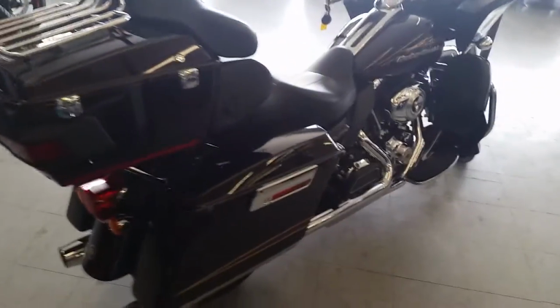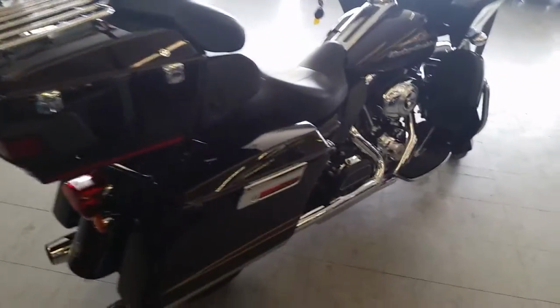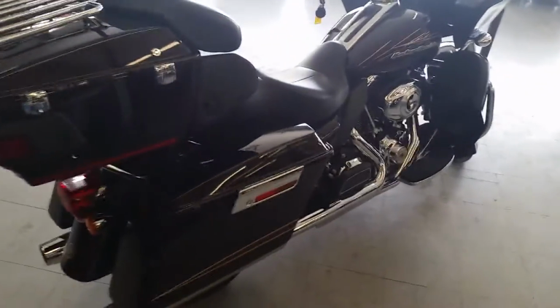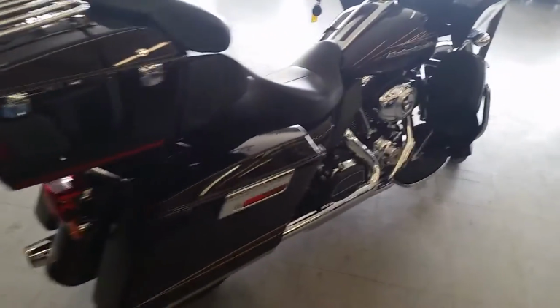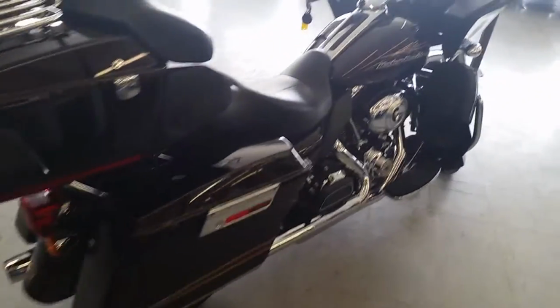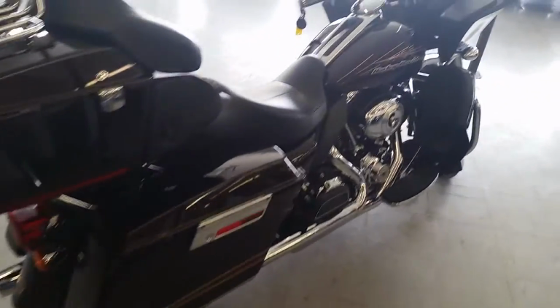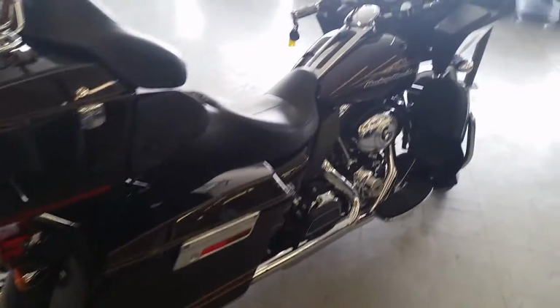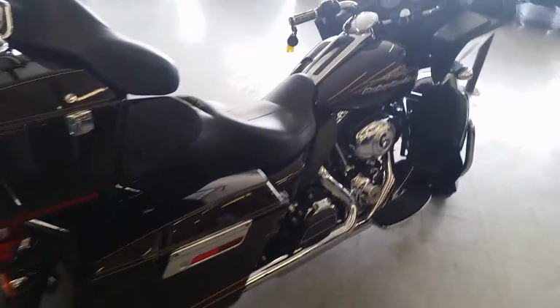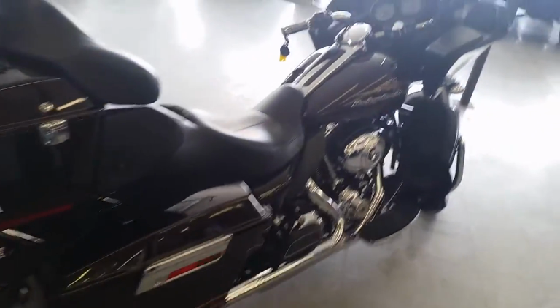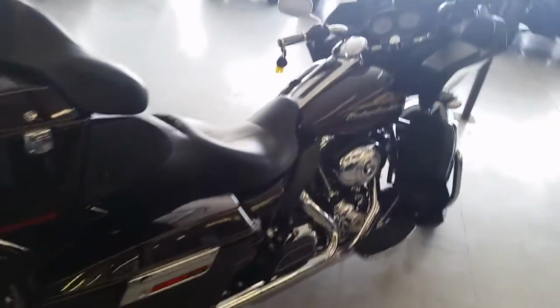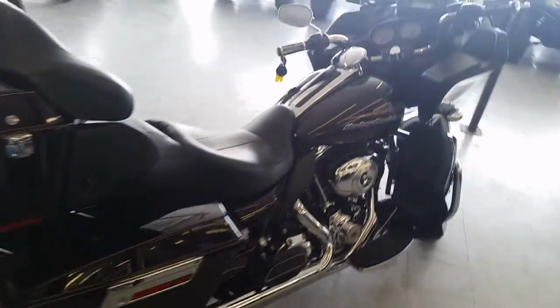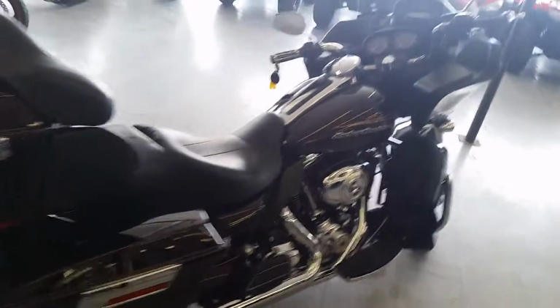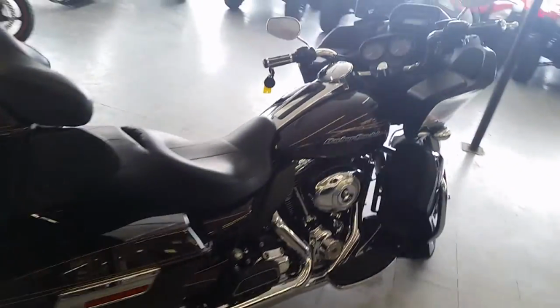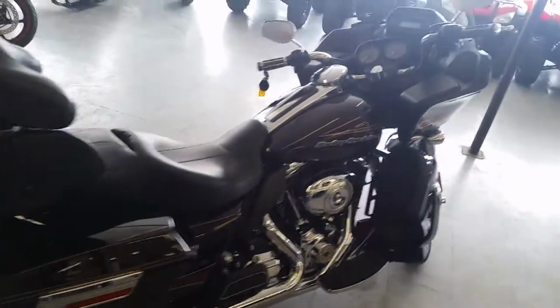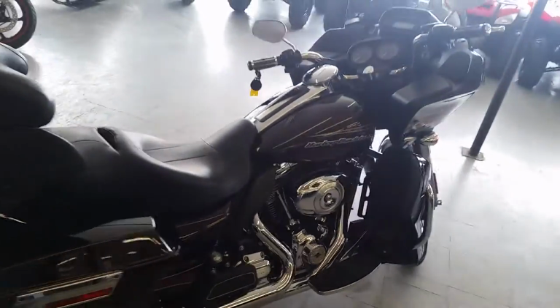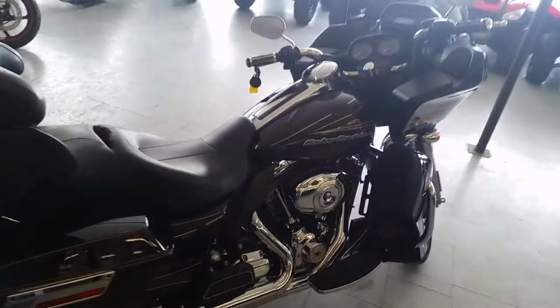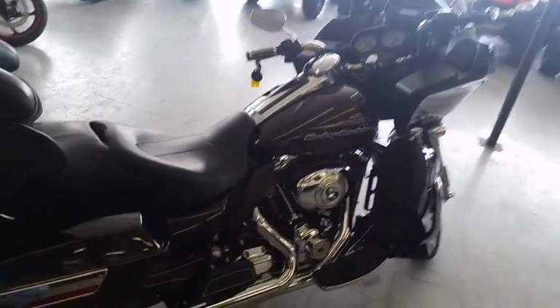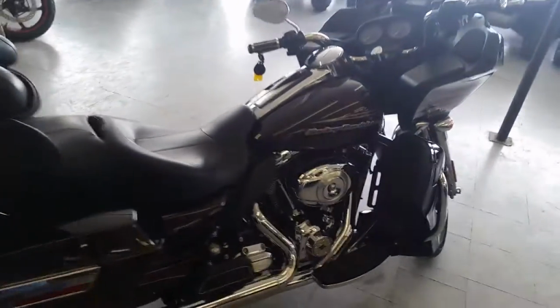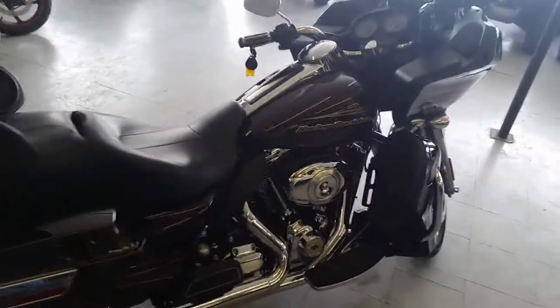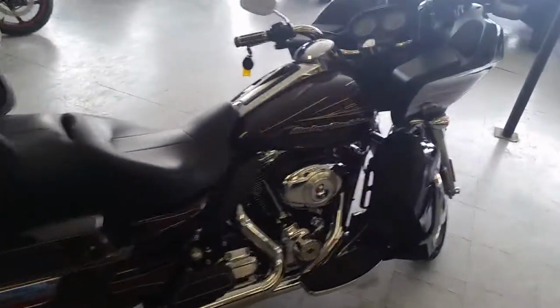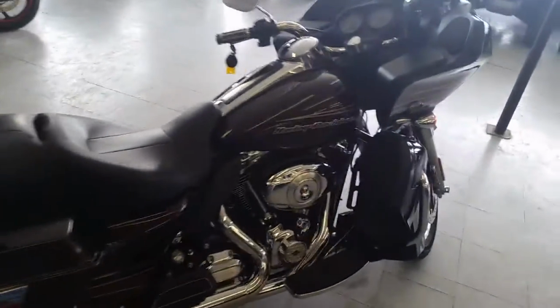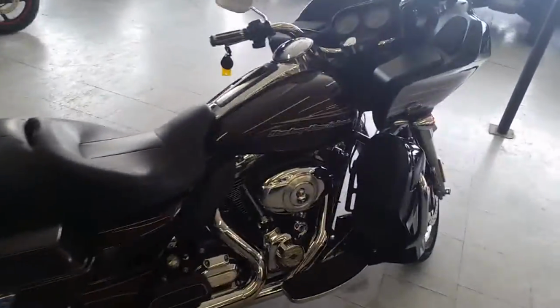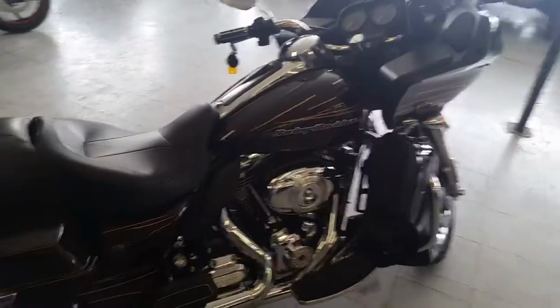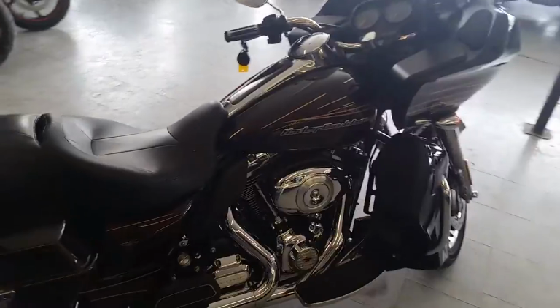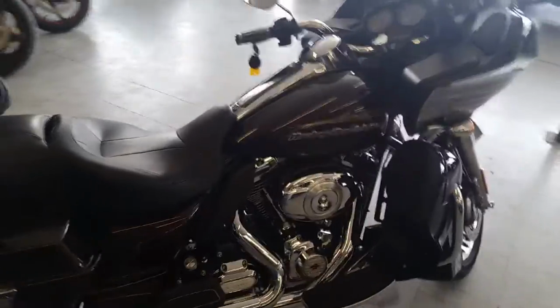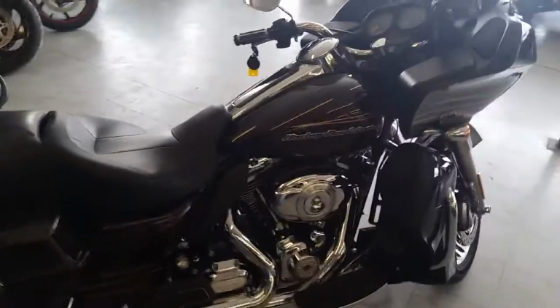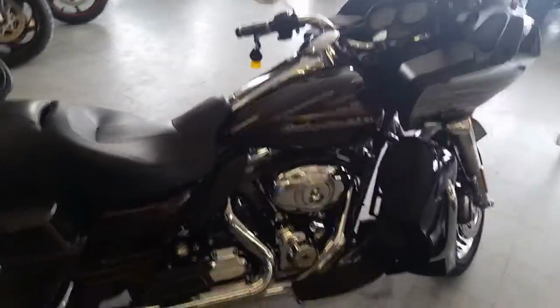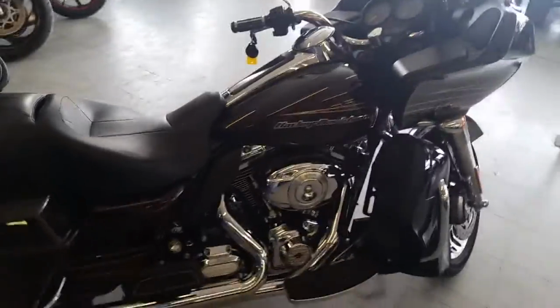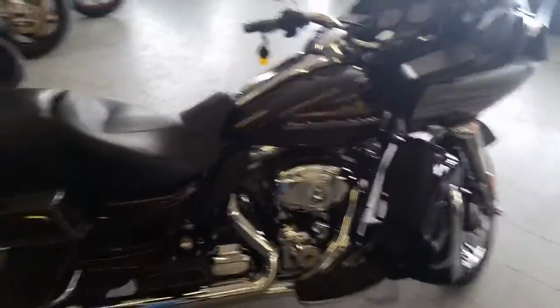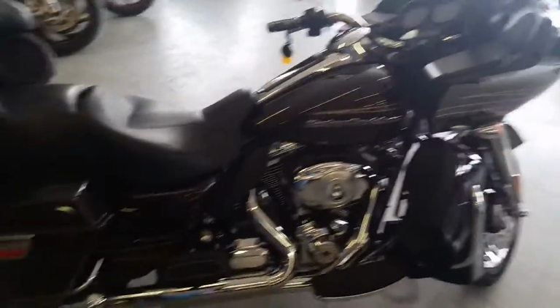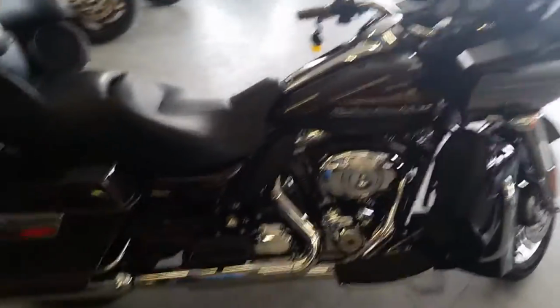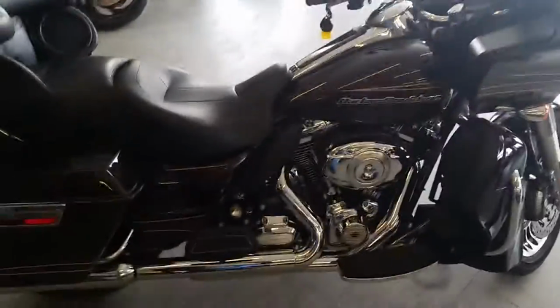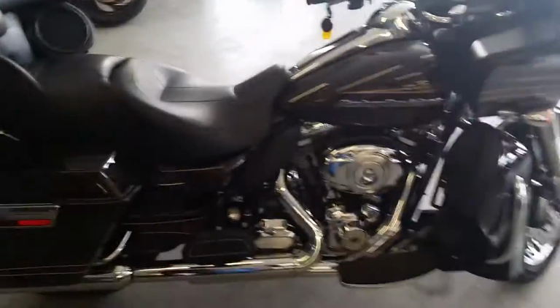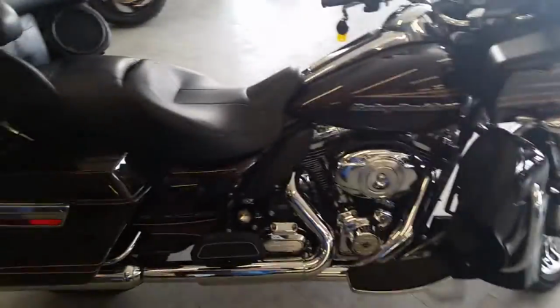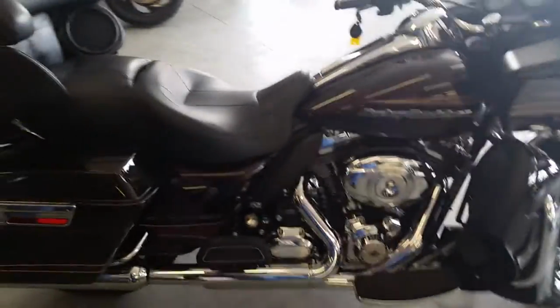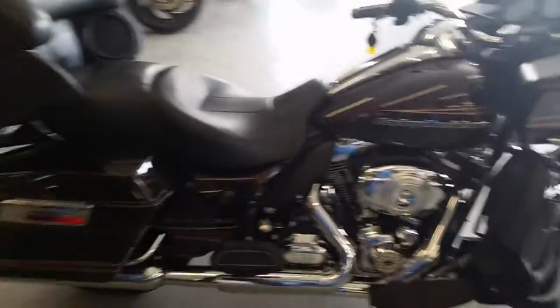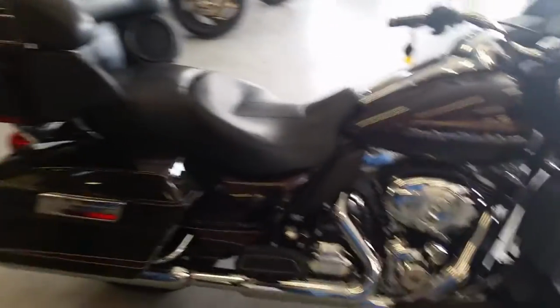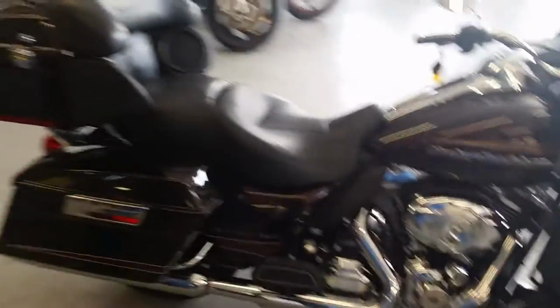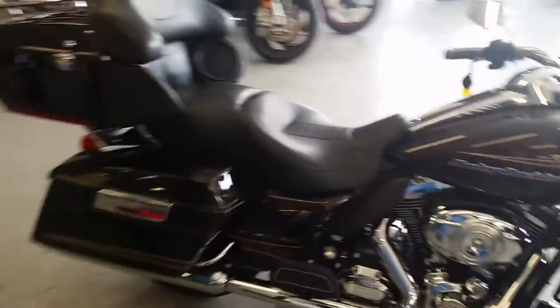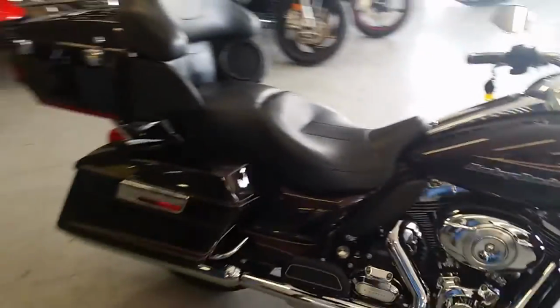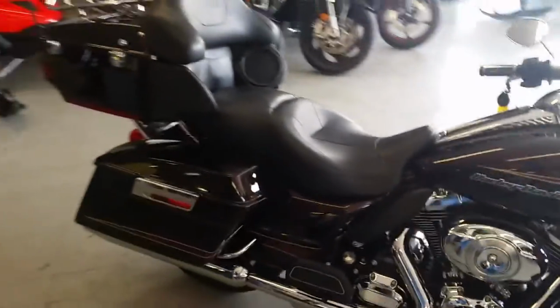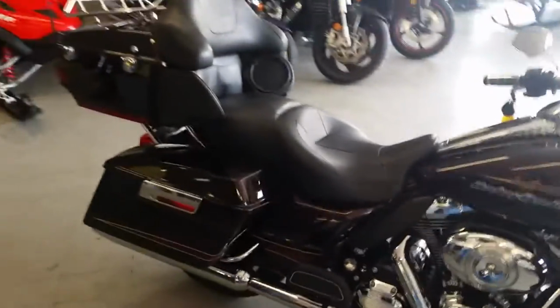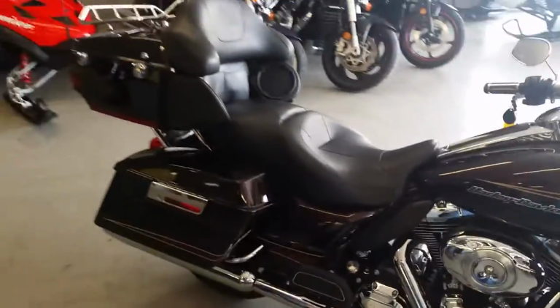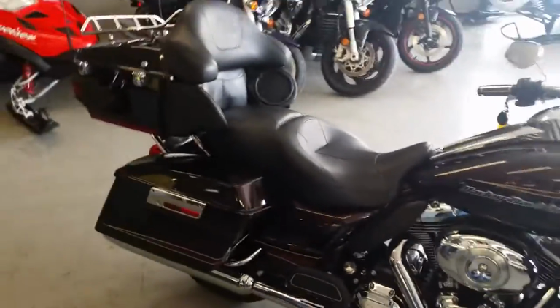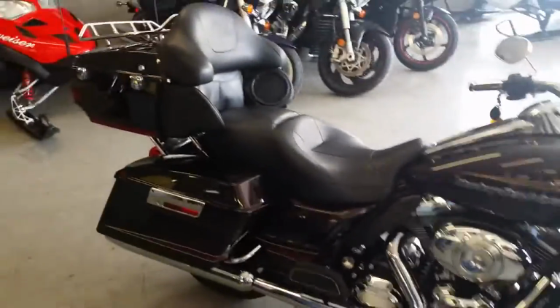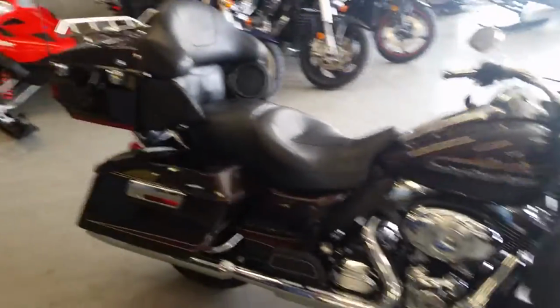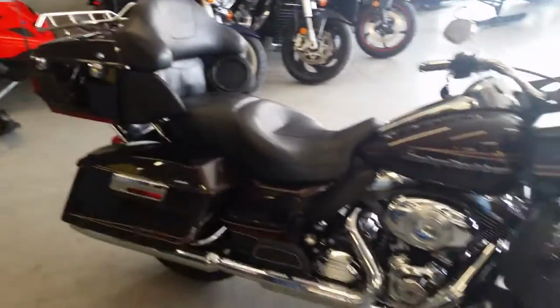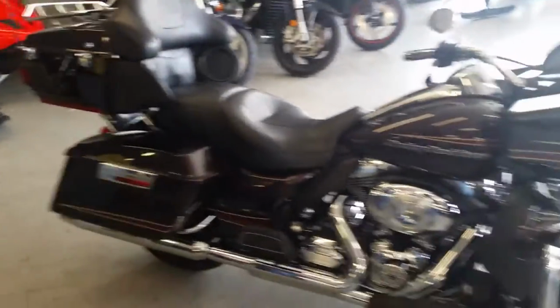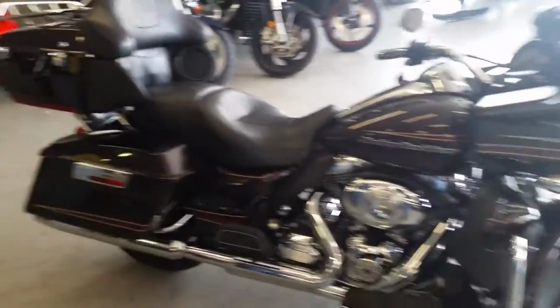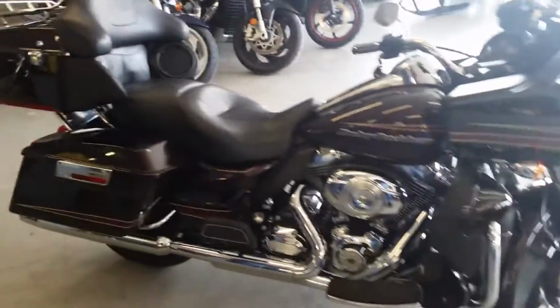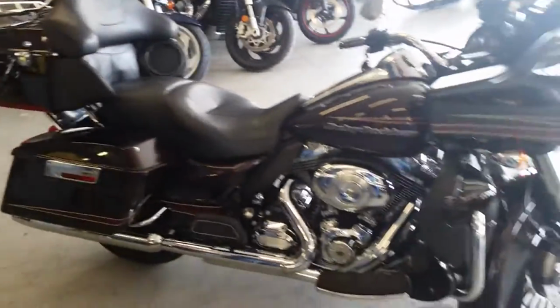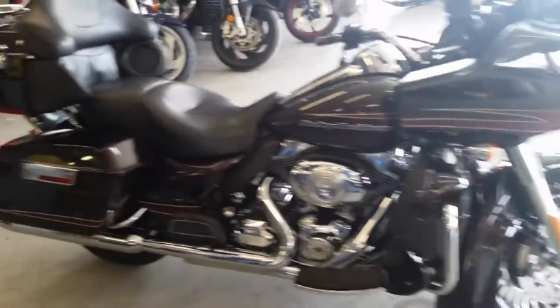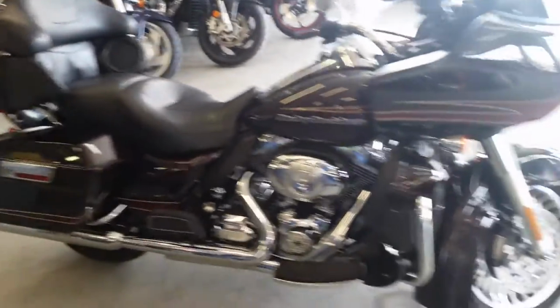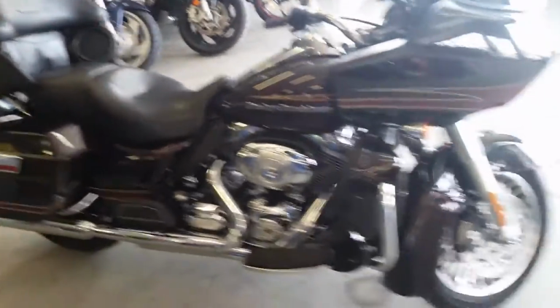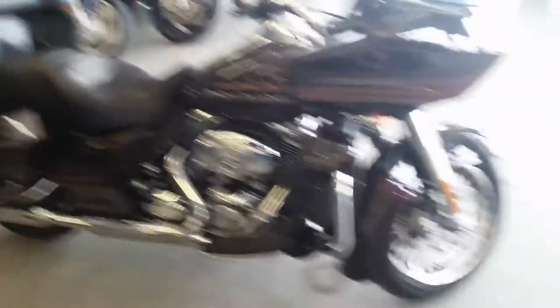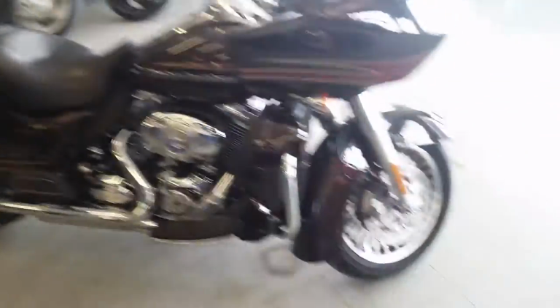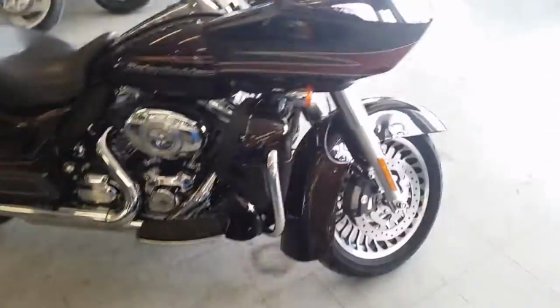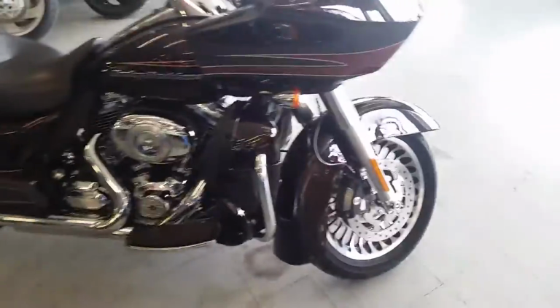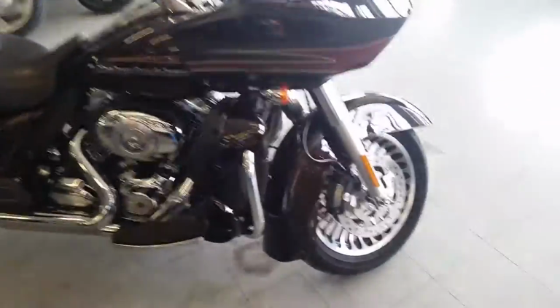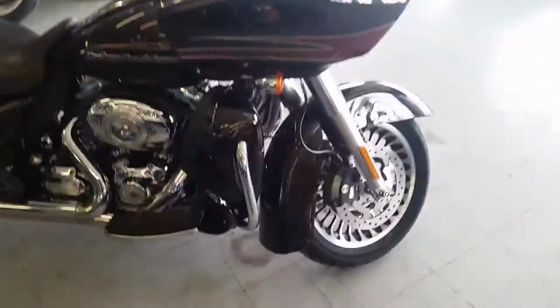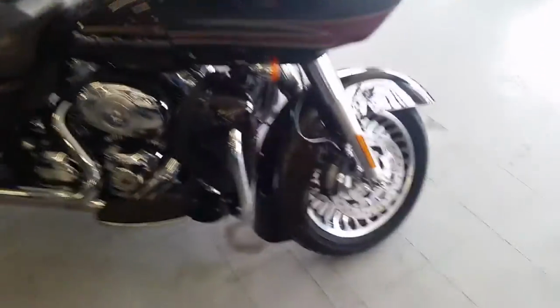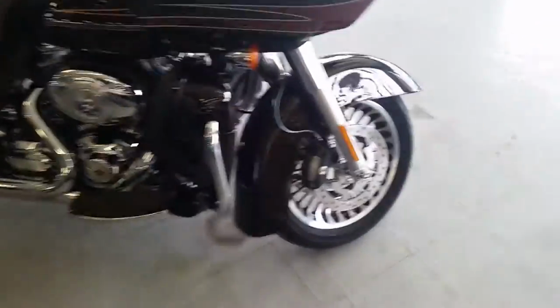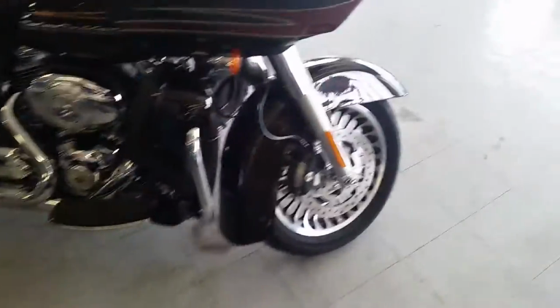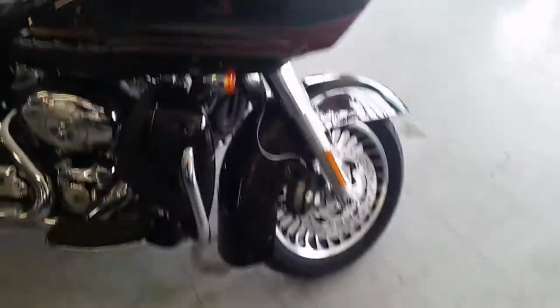There's no recalls on this bike. It's tuned up and ready to hit the open road. We got this thing priced to move at $239 a month.